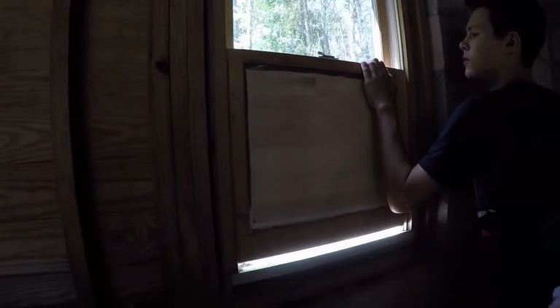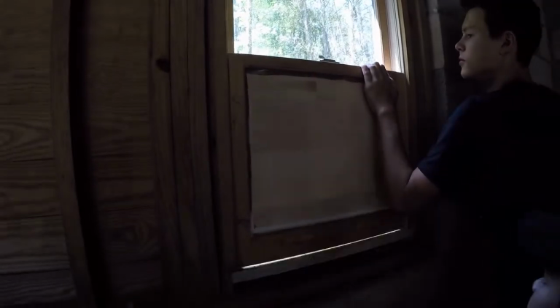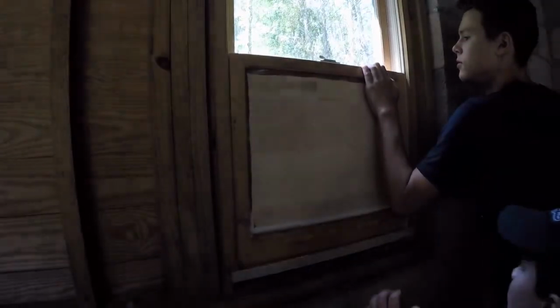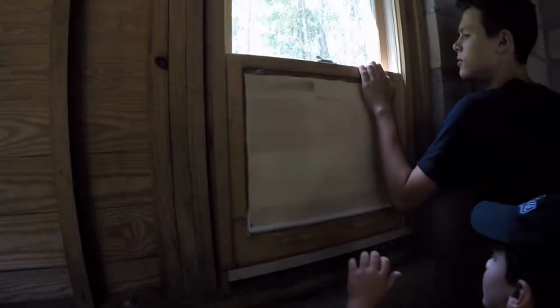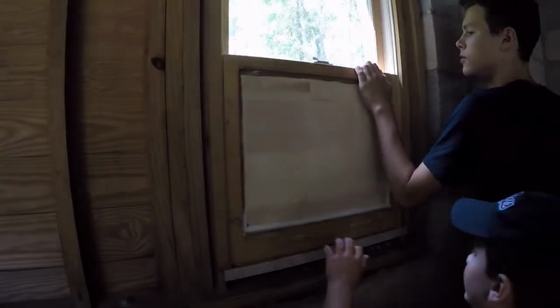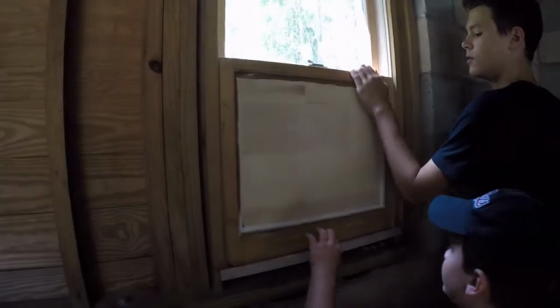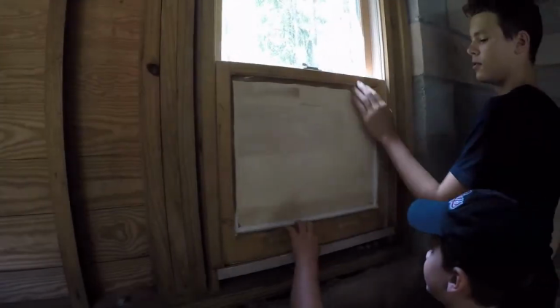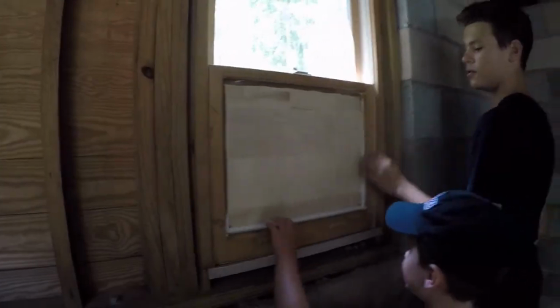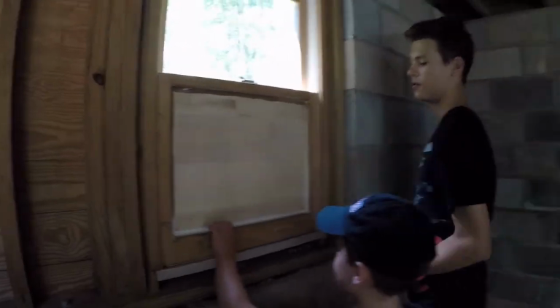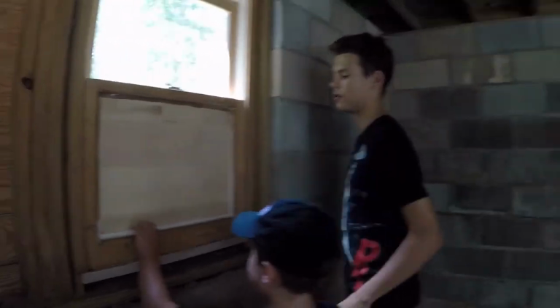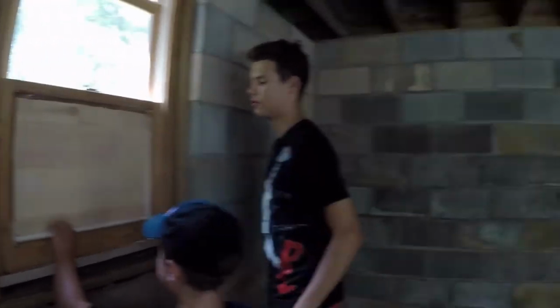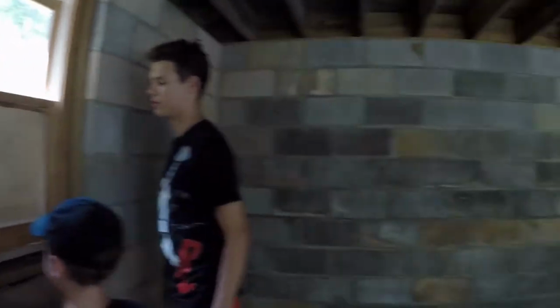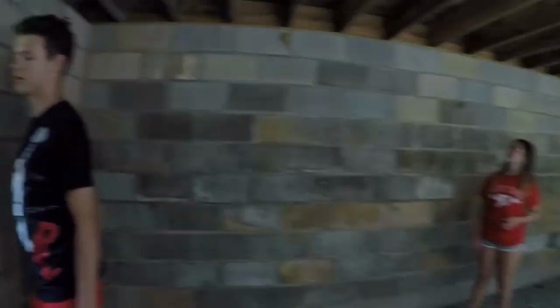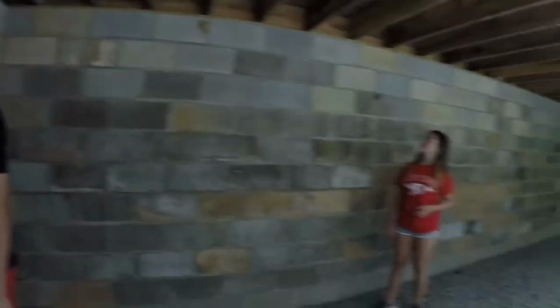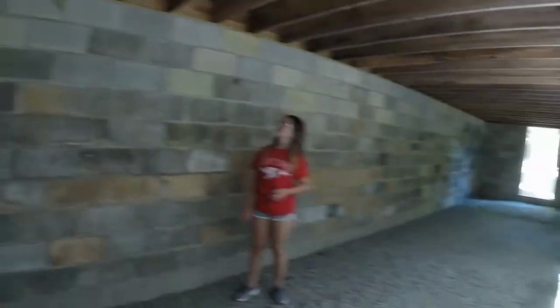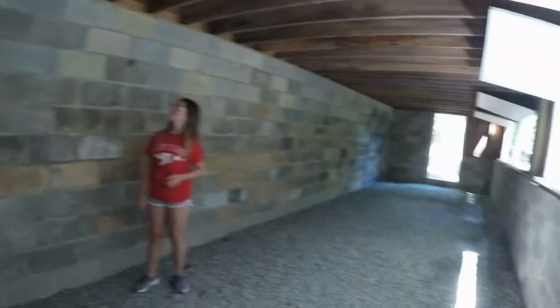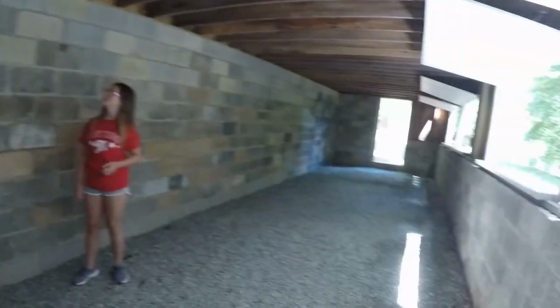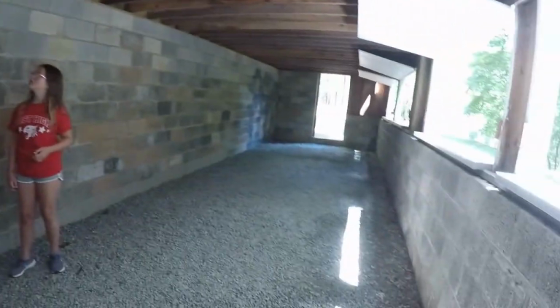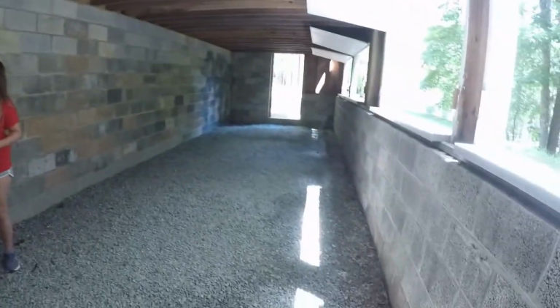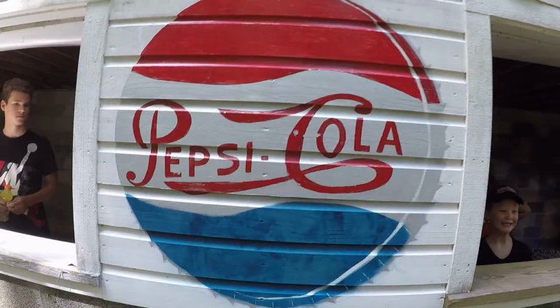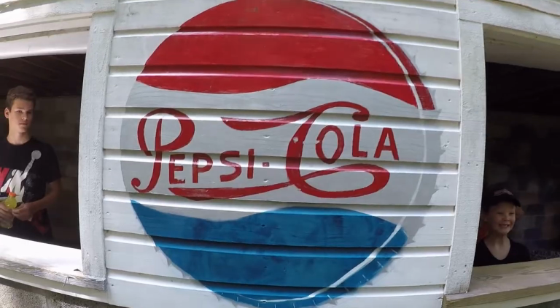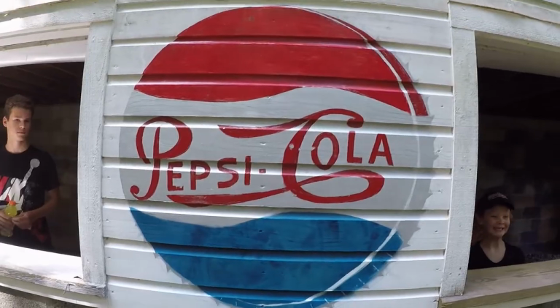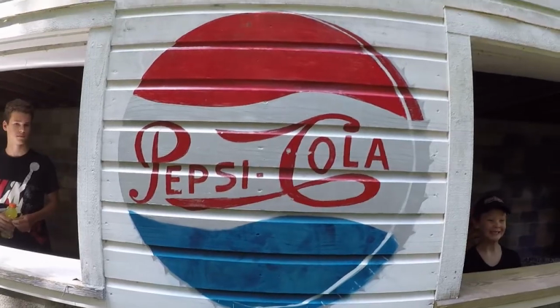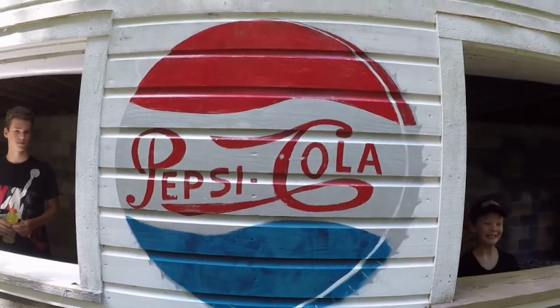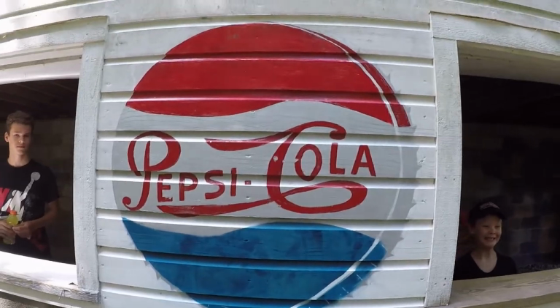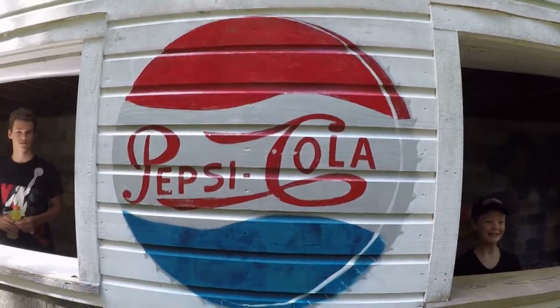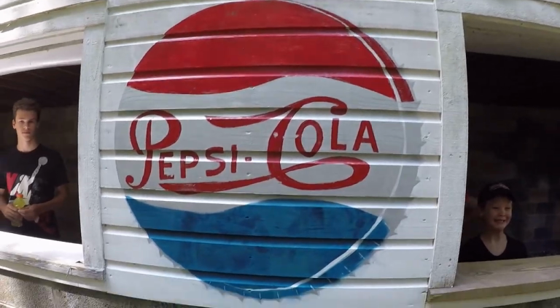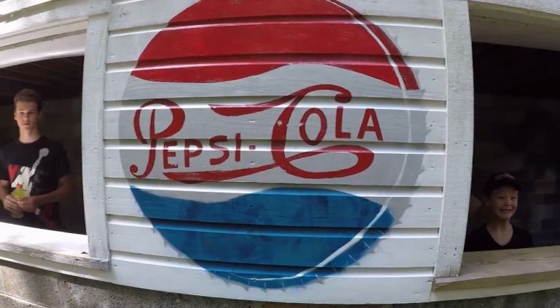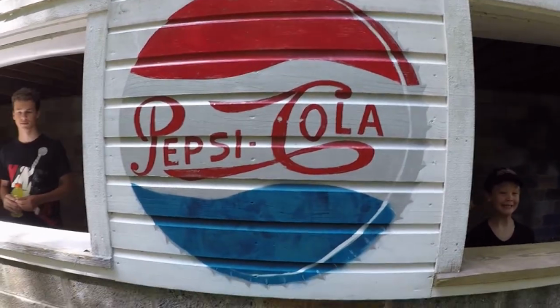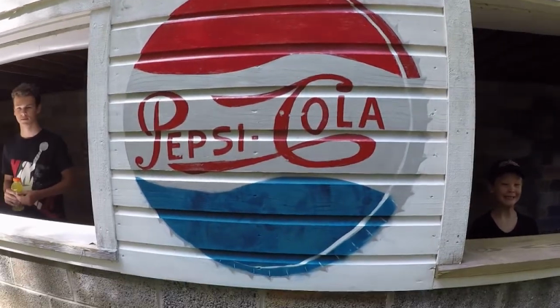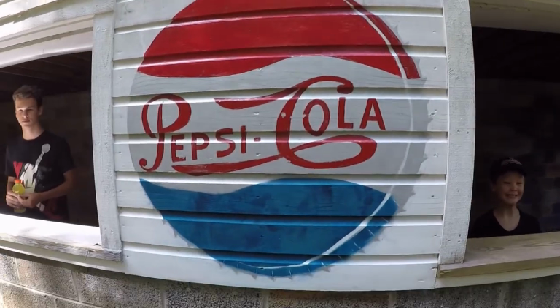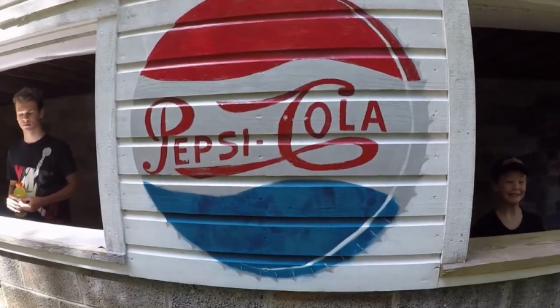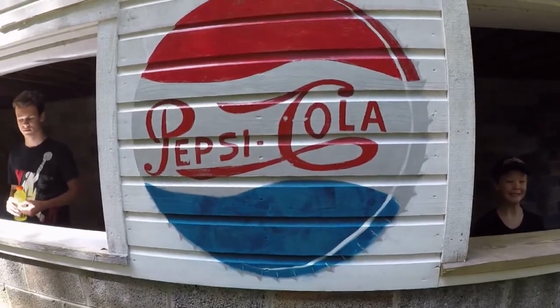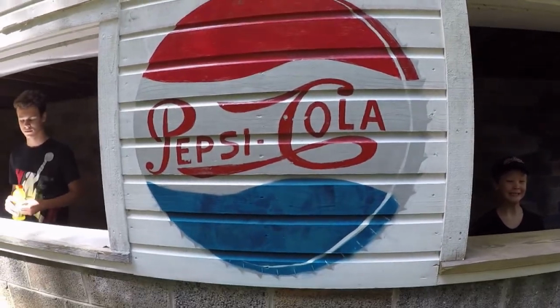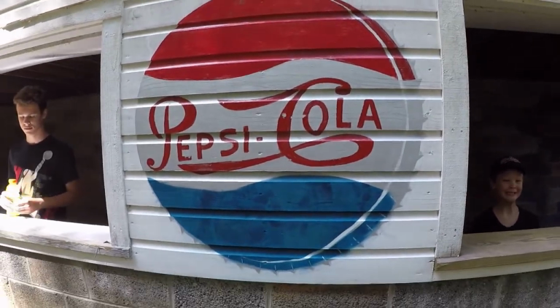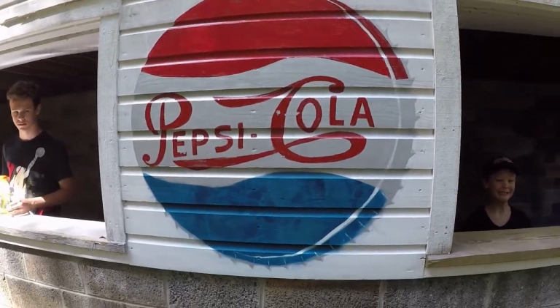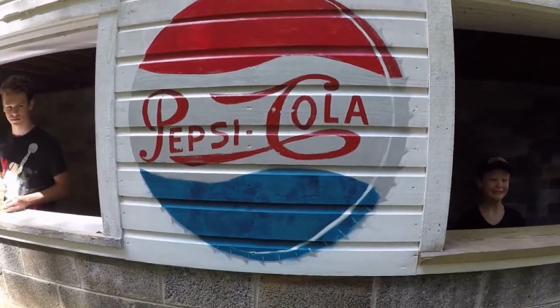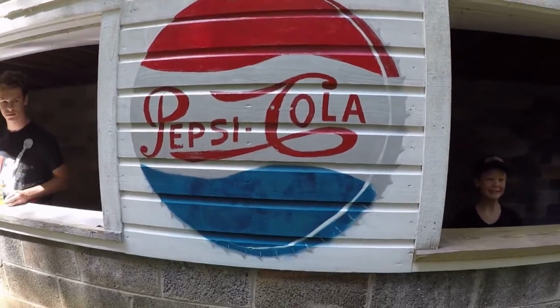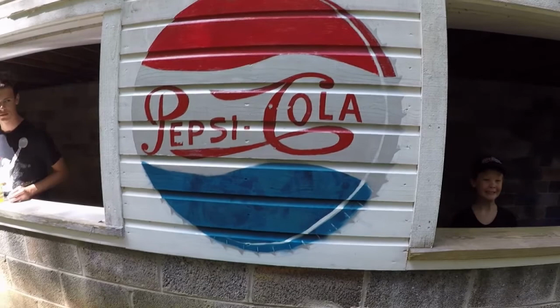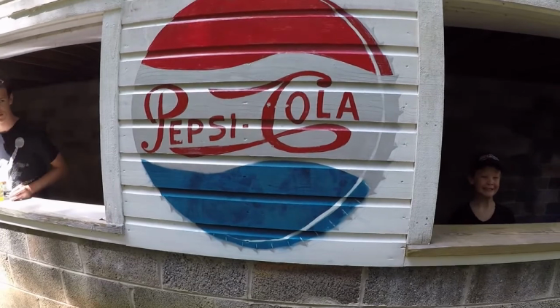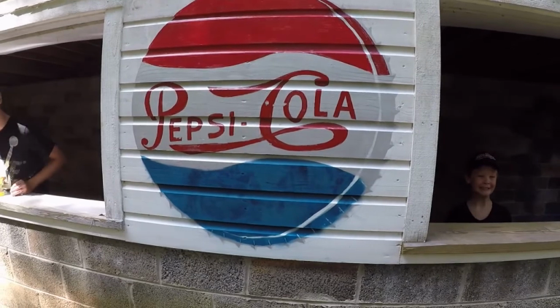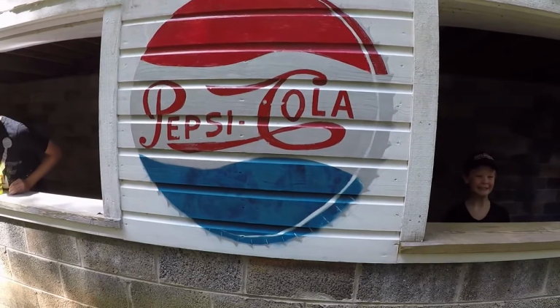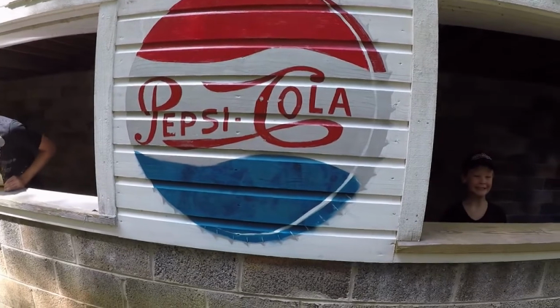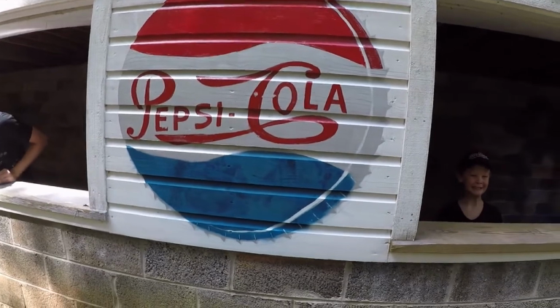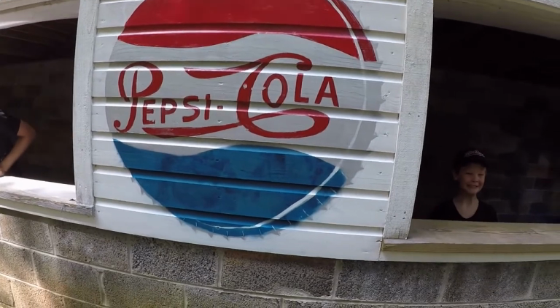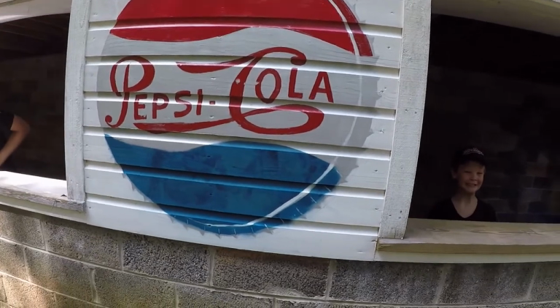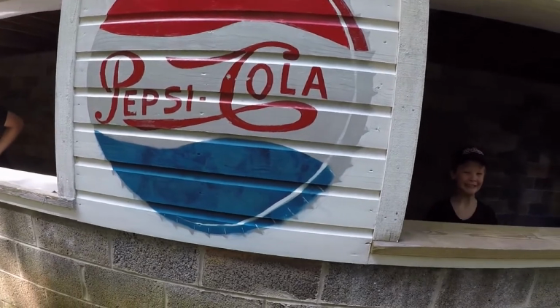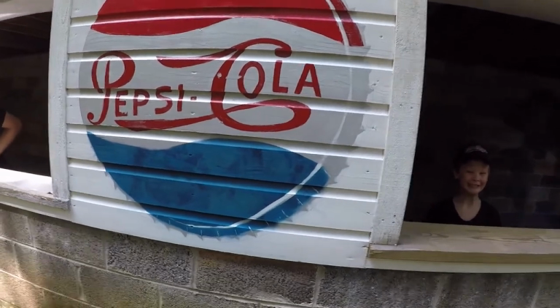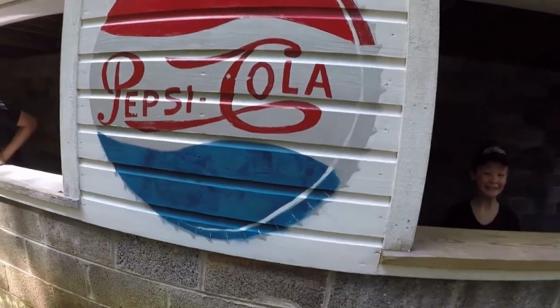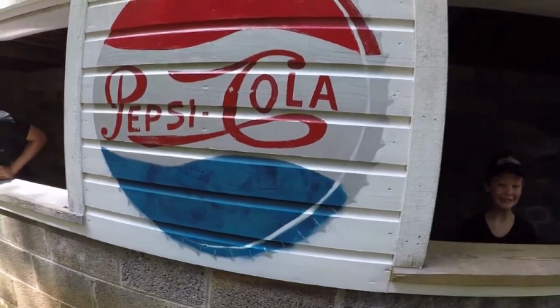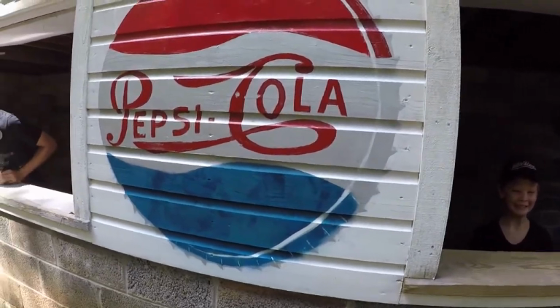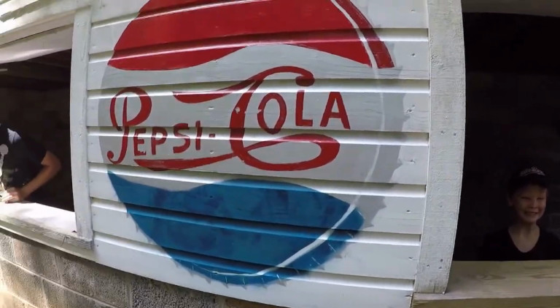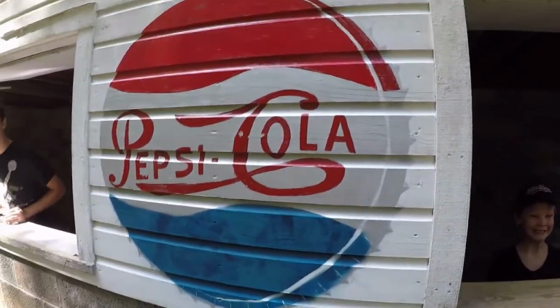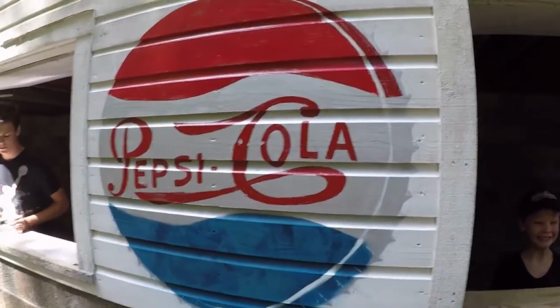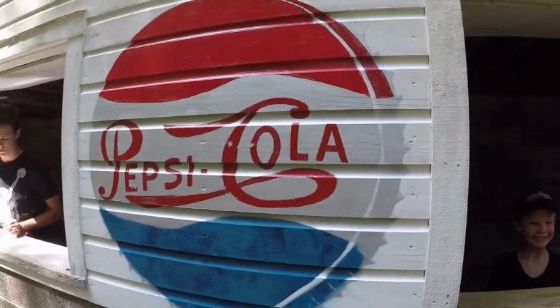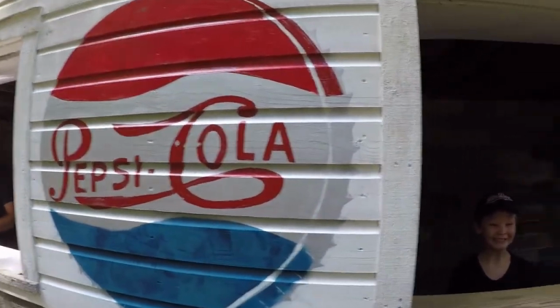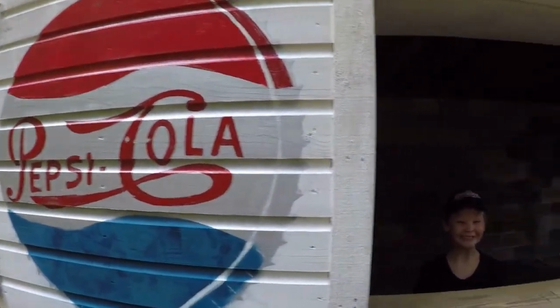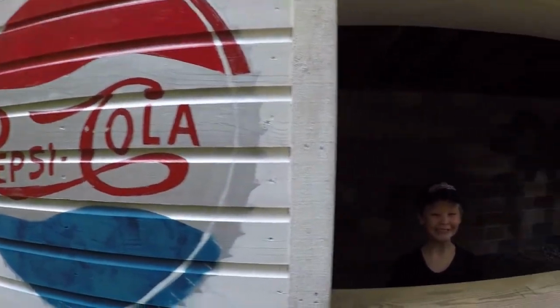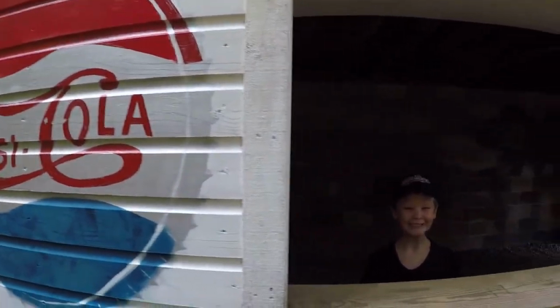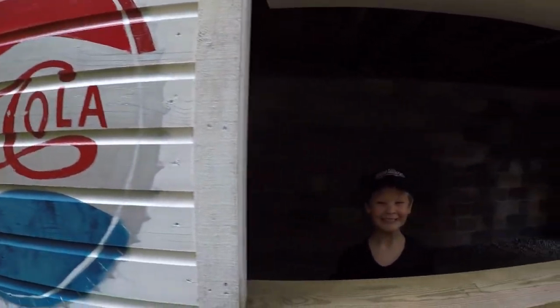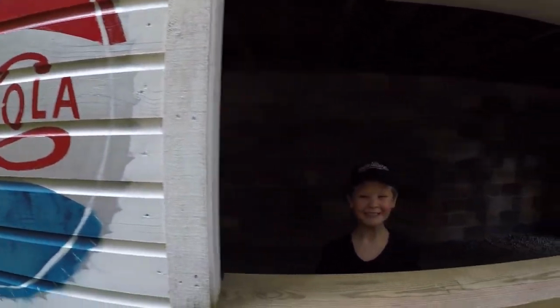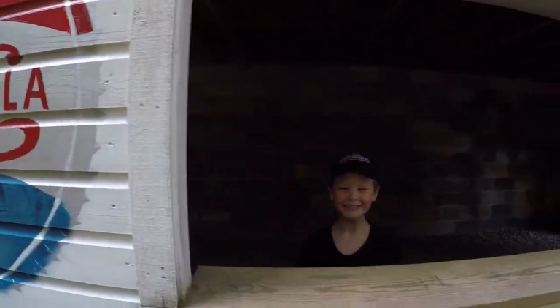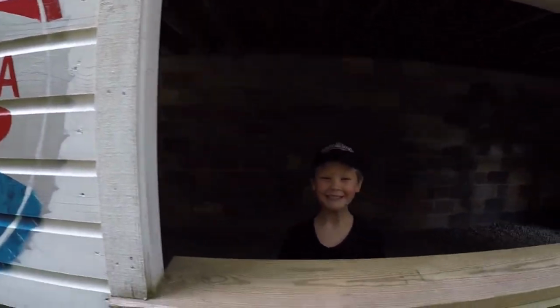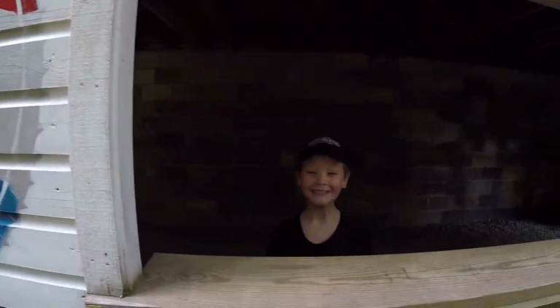There's just another window over there. Looks like Pepsi Cola was the official soft drink of the race track.